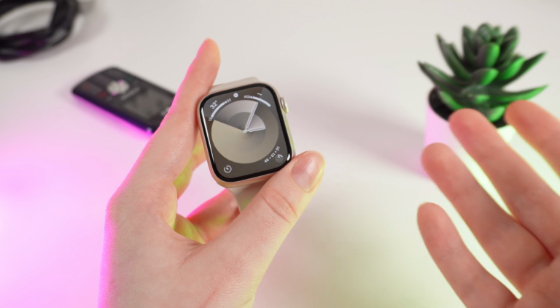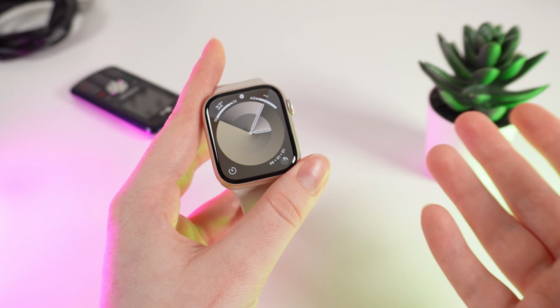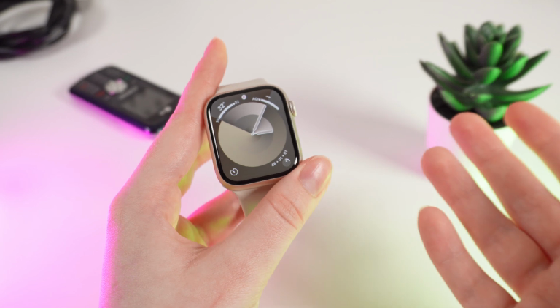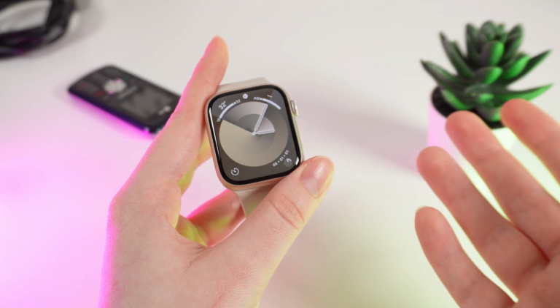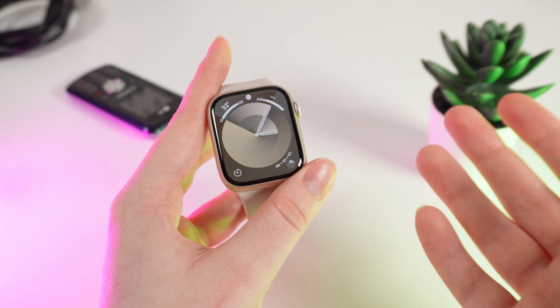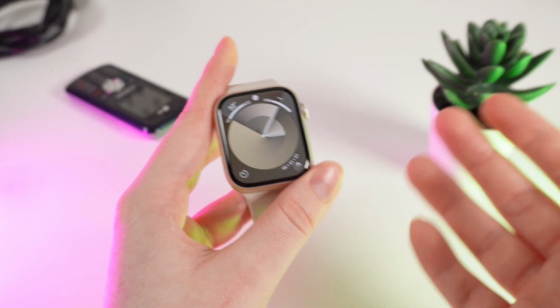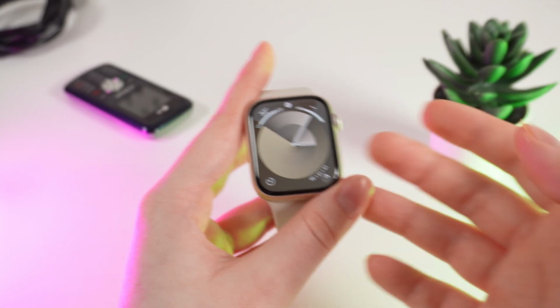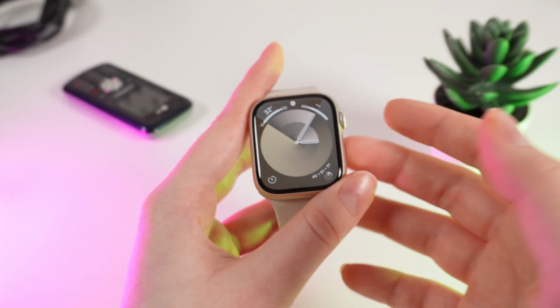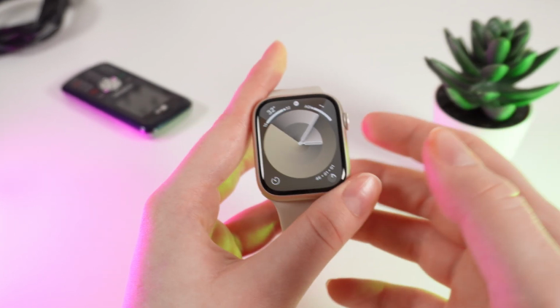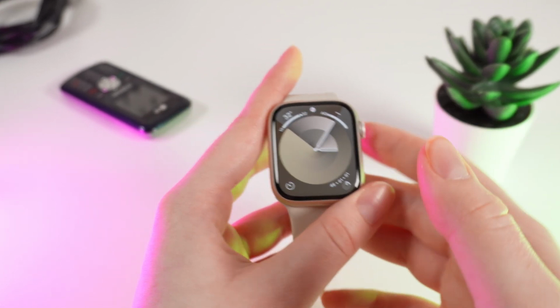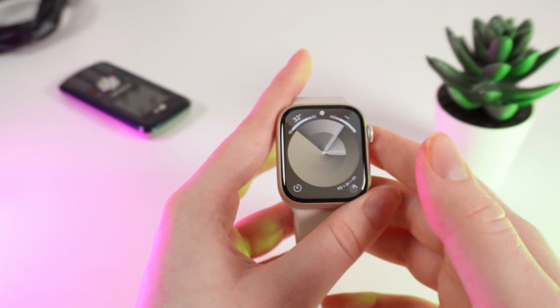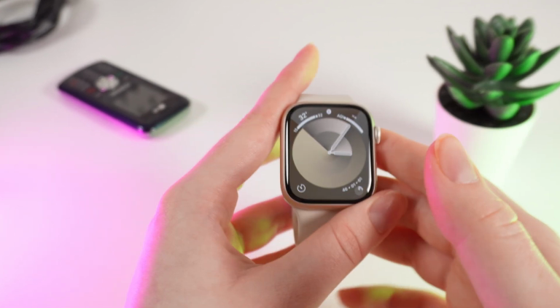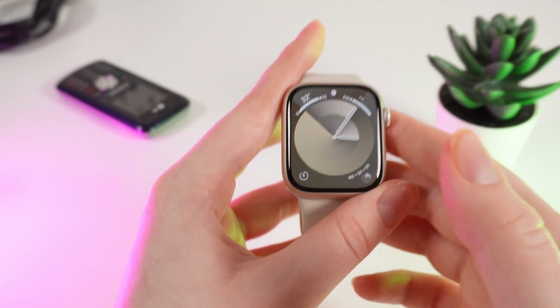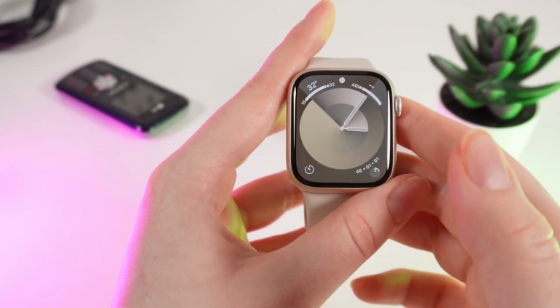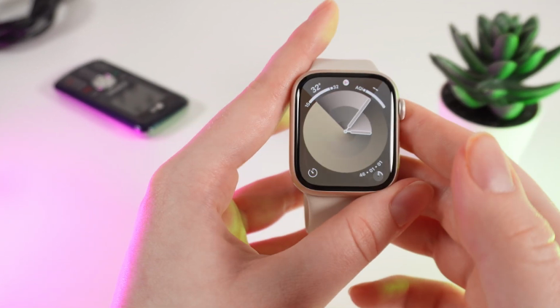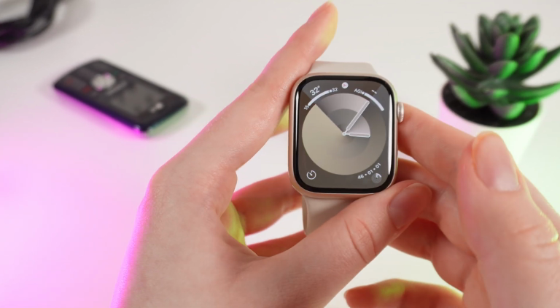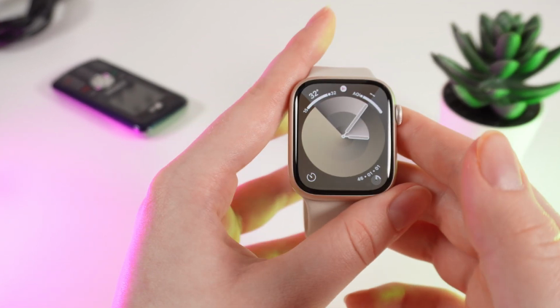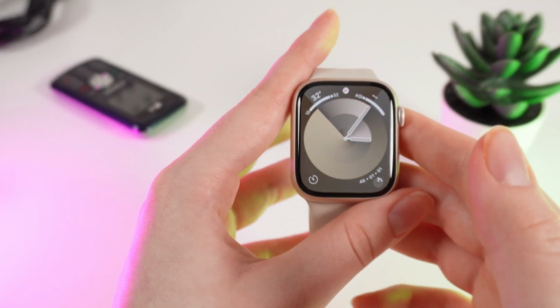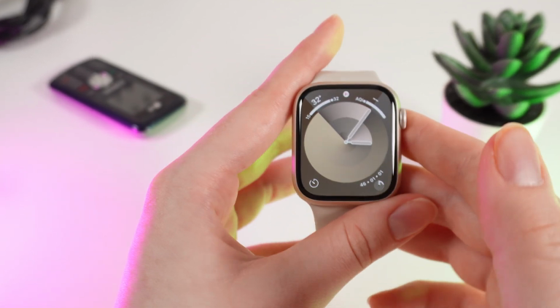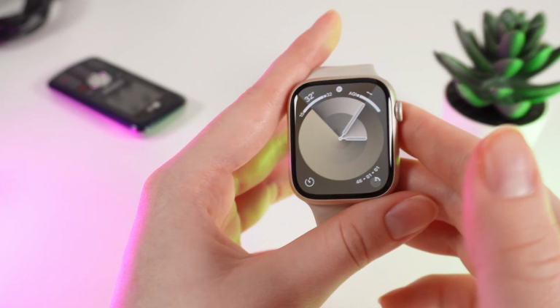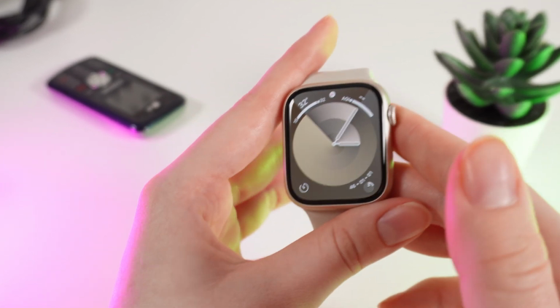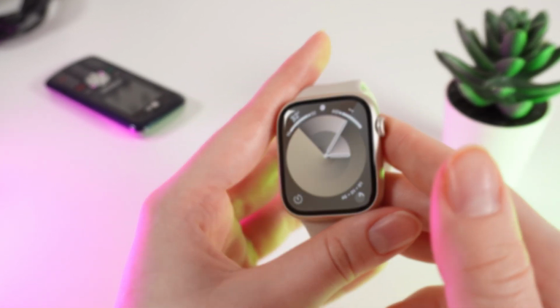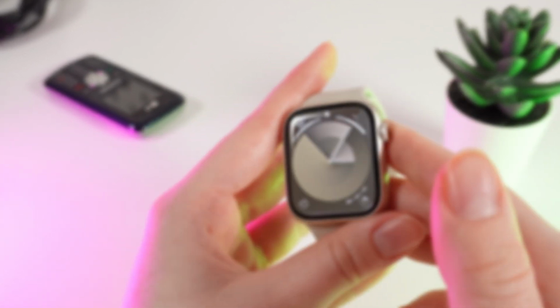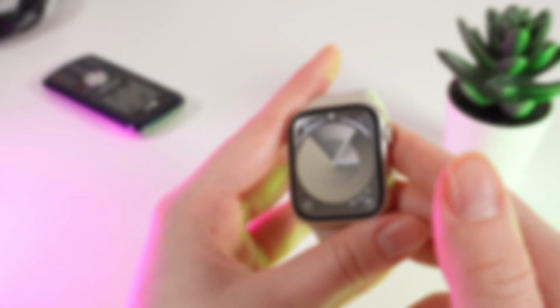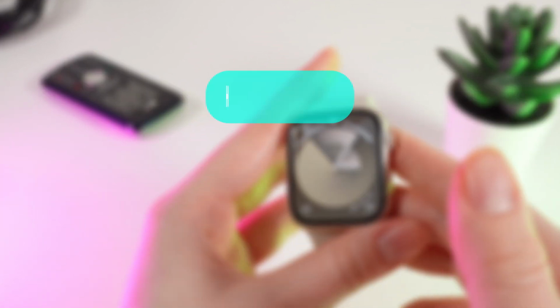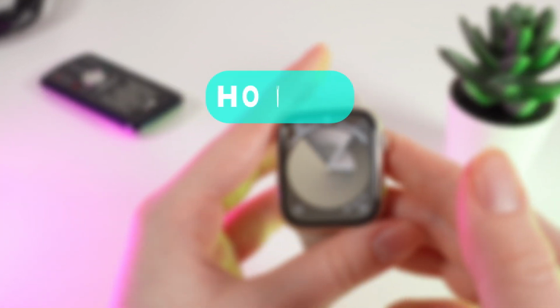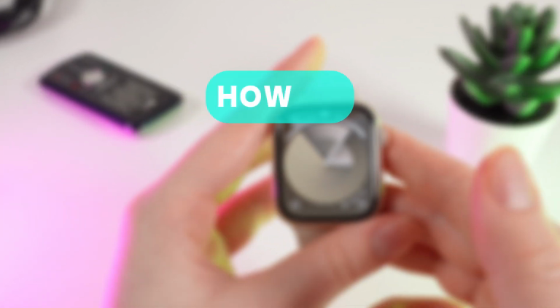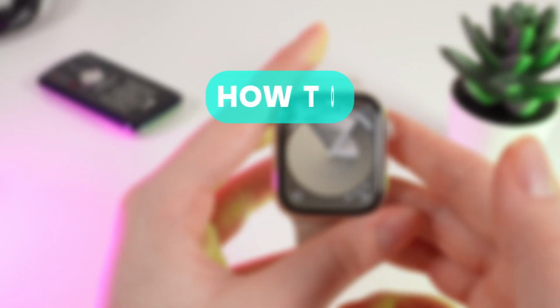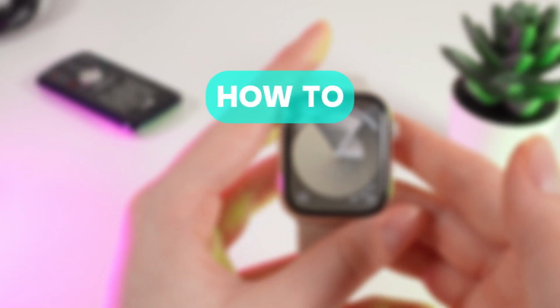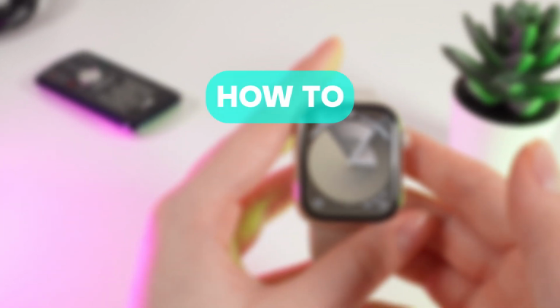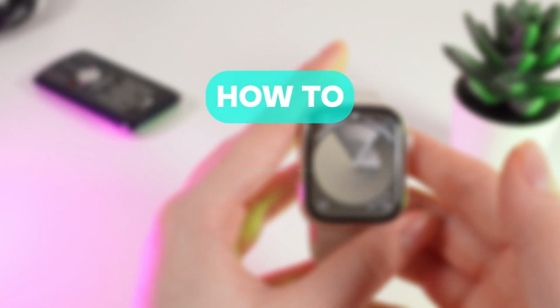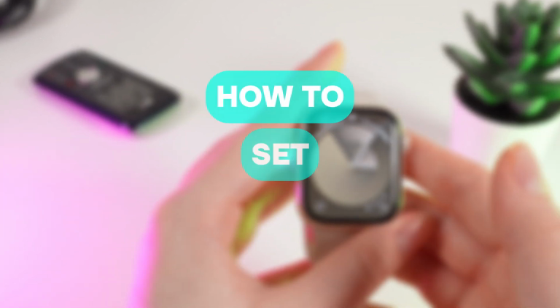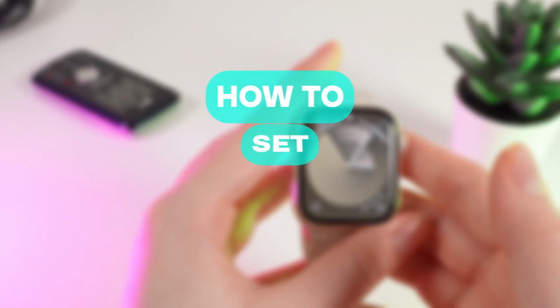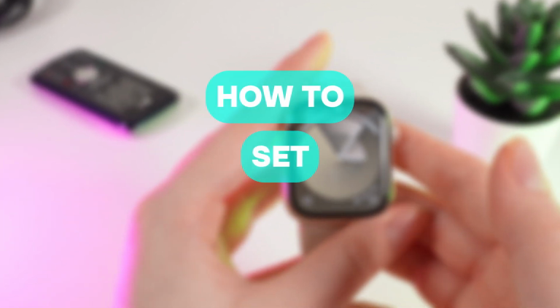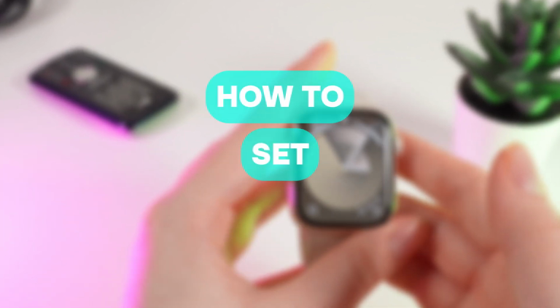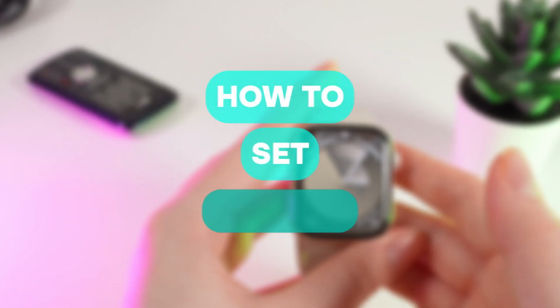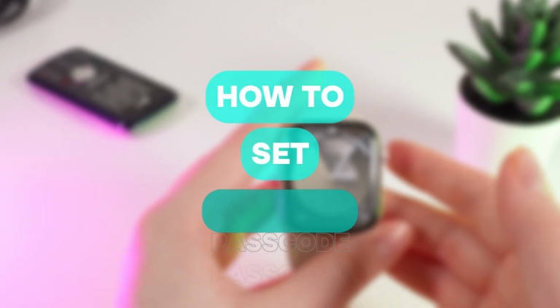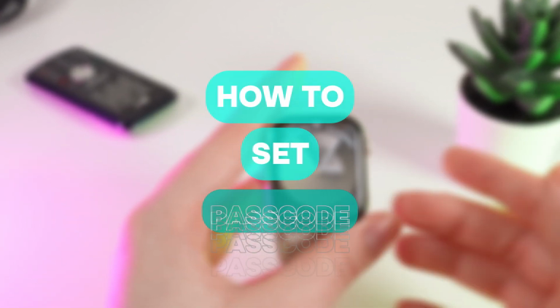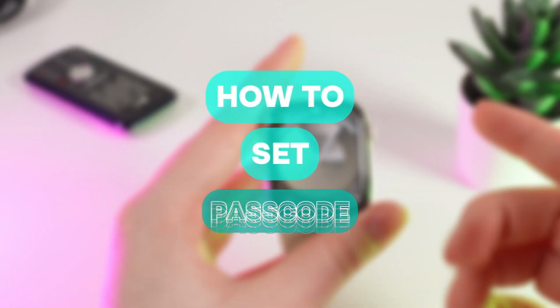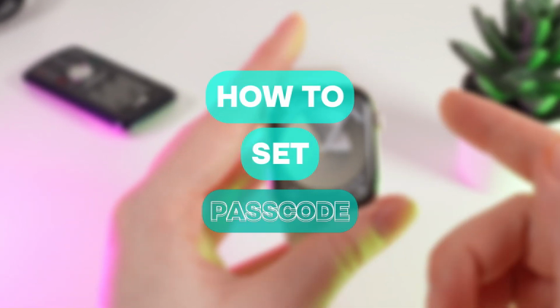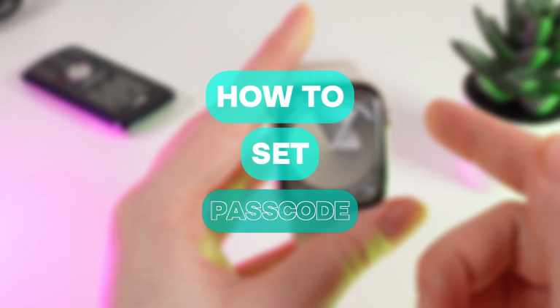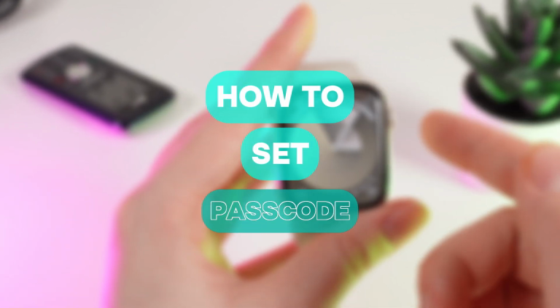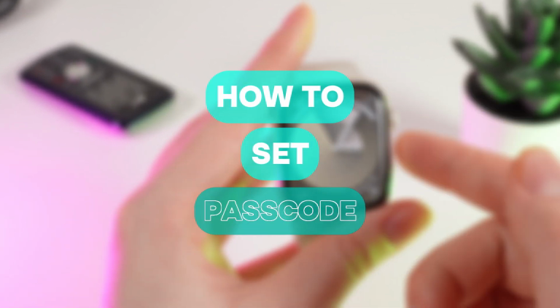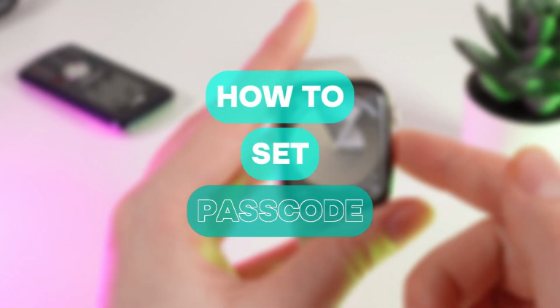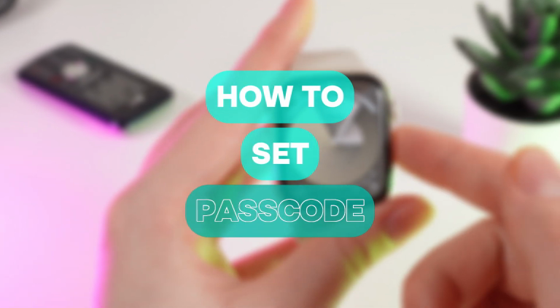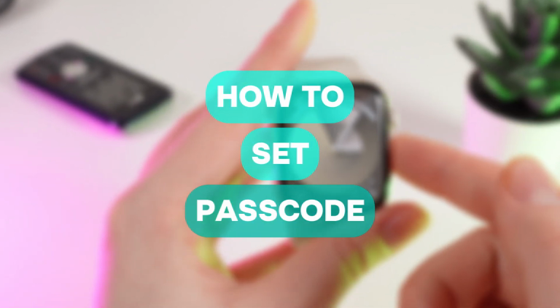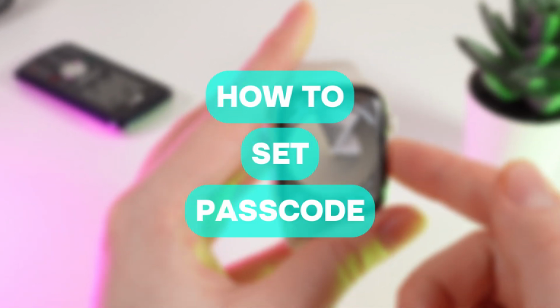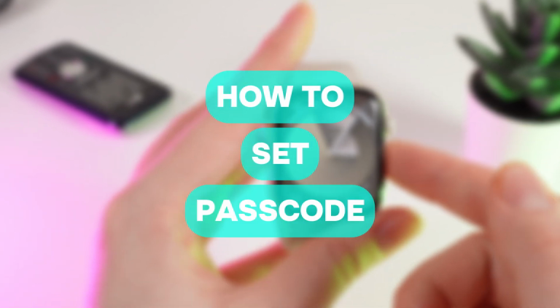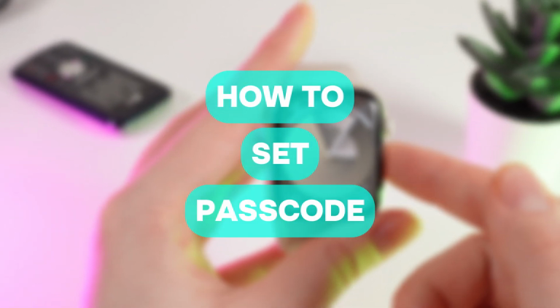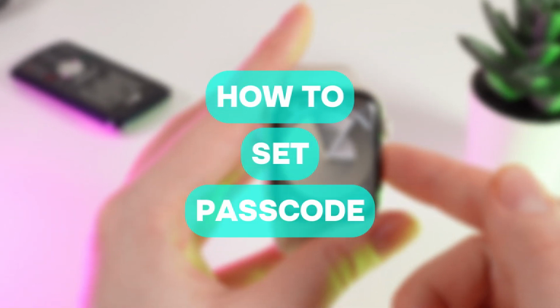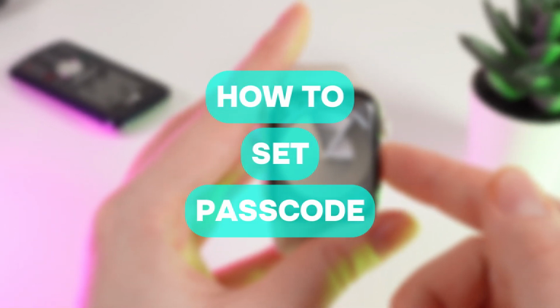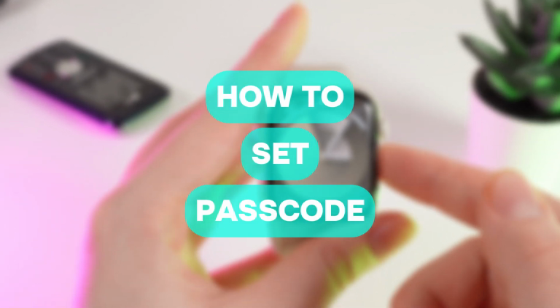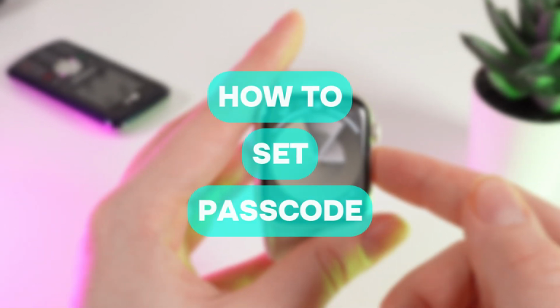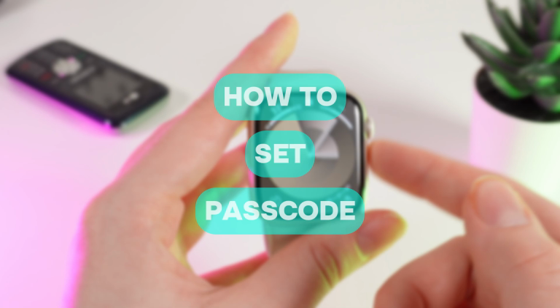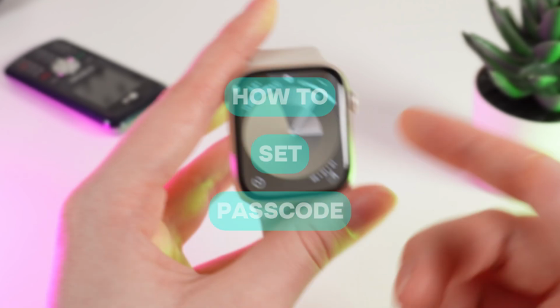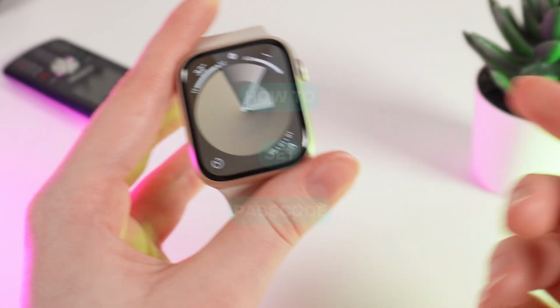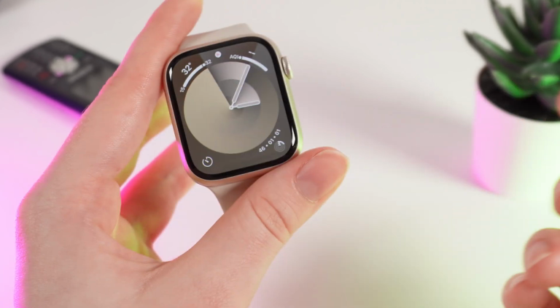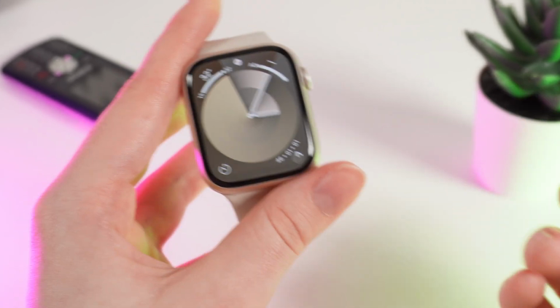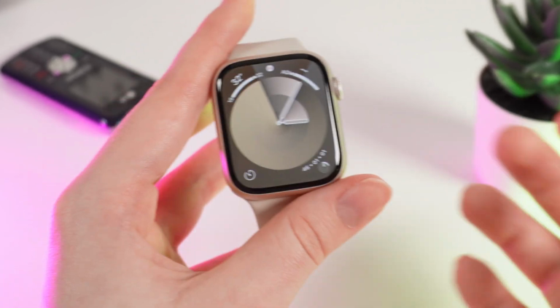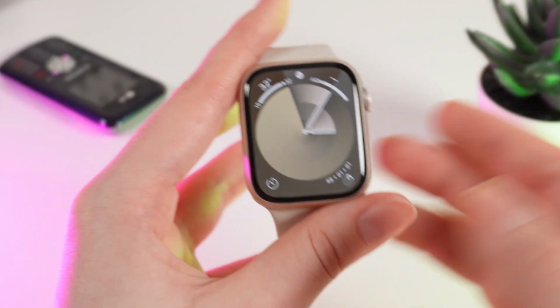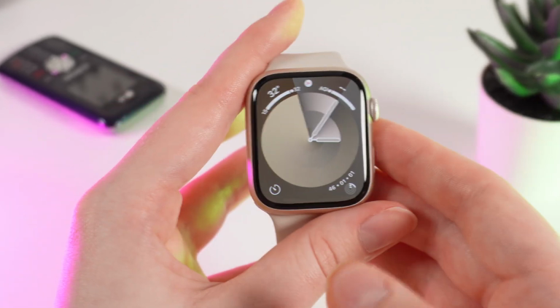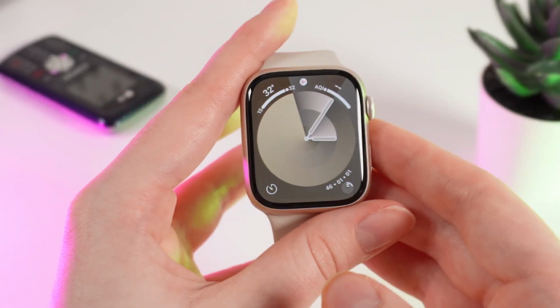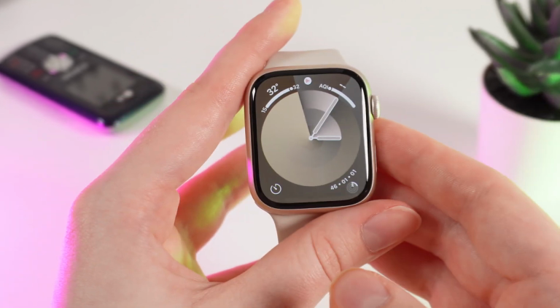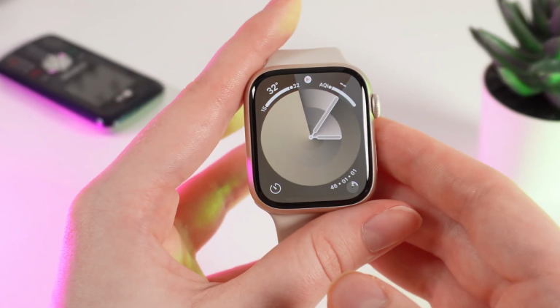Hello guys, and in today's video I will show you how to set a passcode on your Apple Watch Series 9. Let's get started.